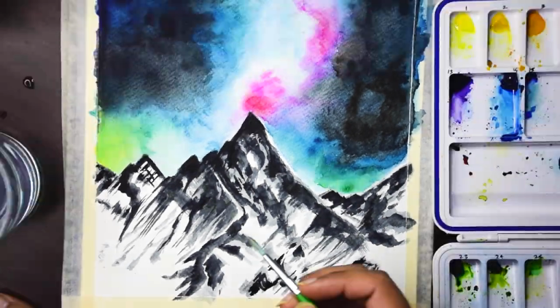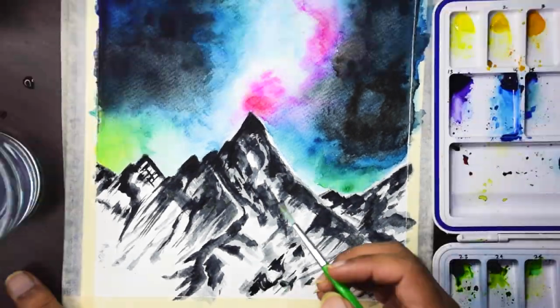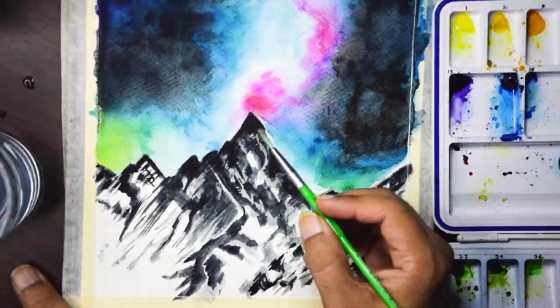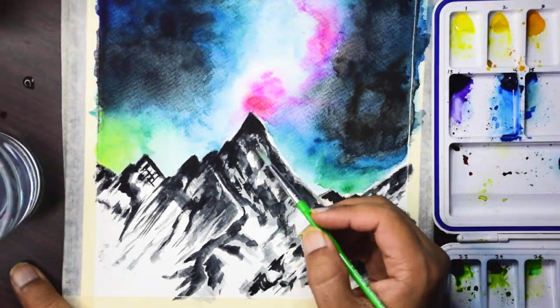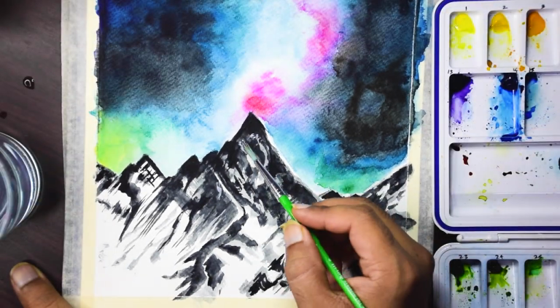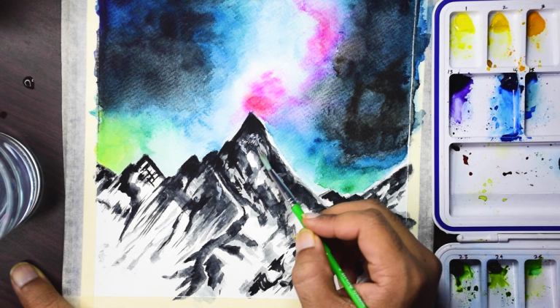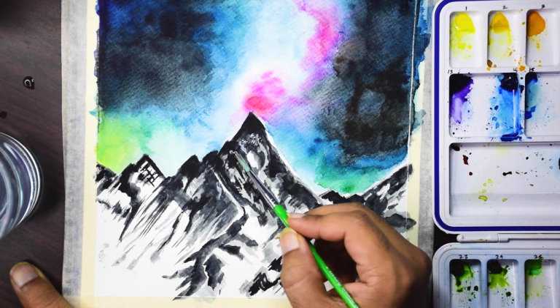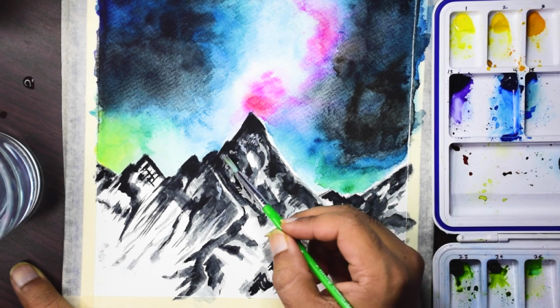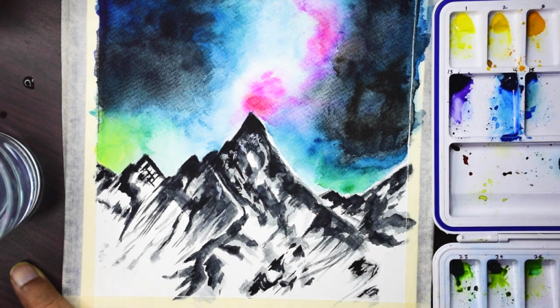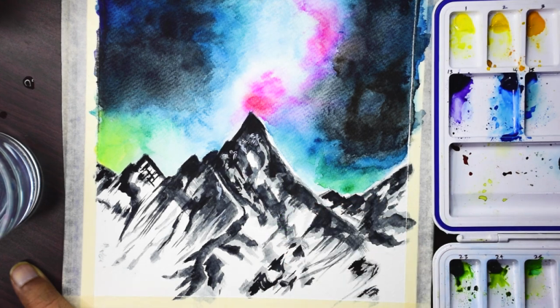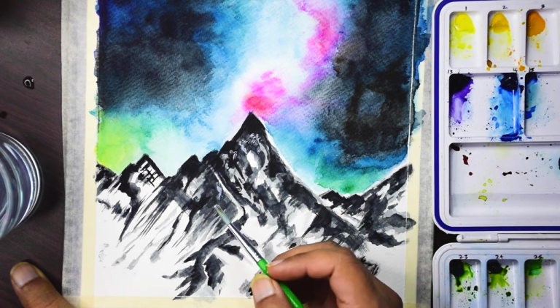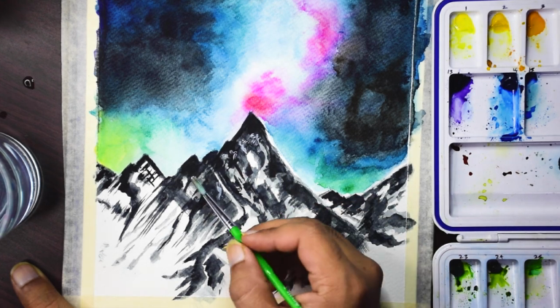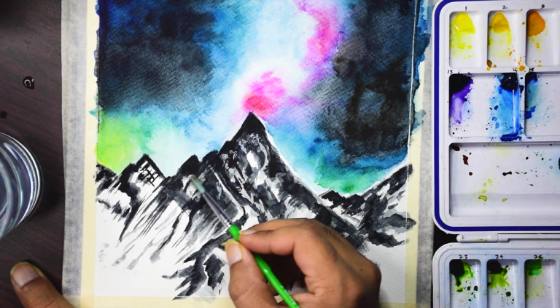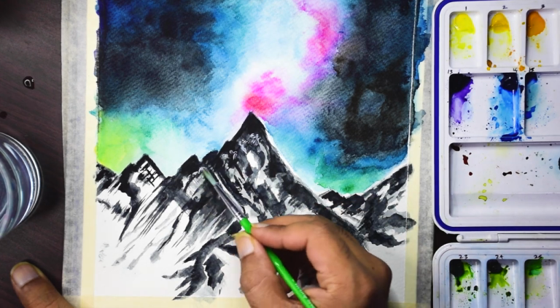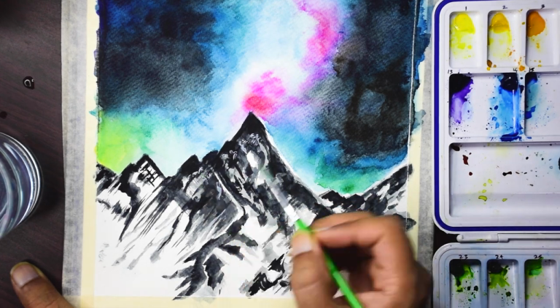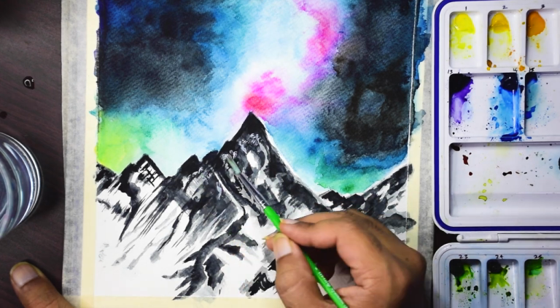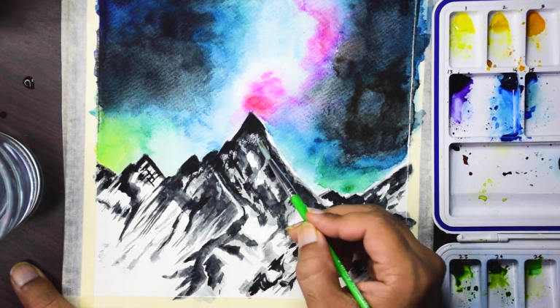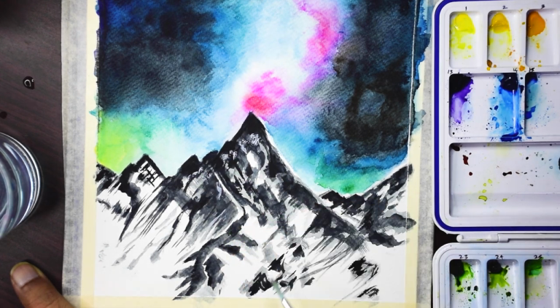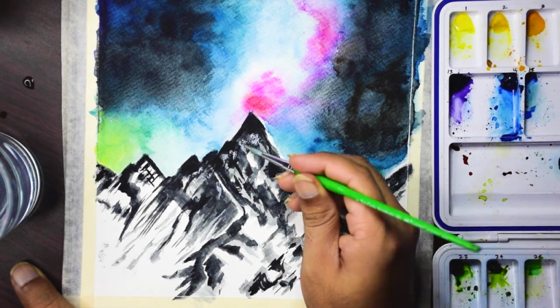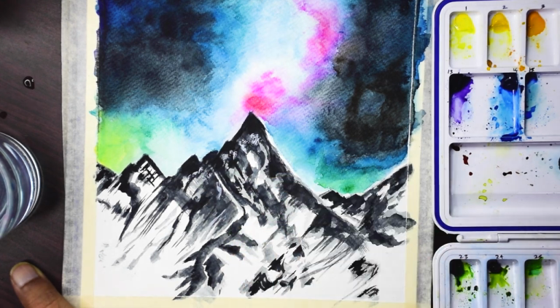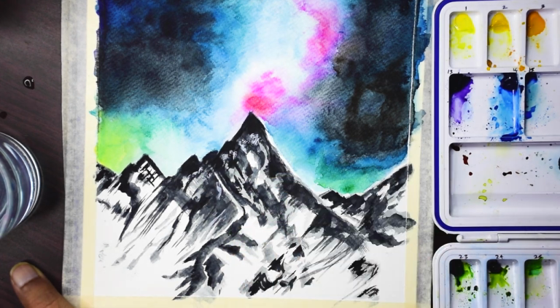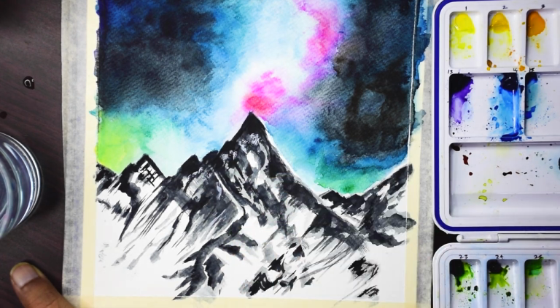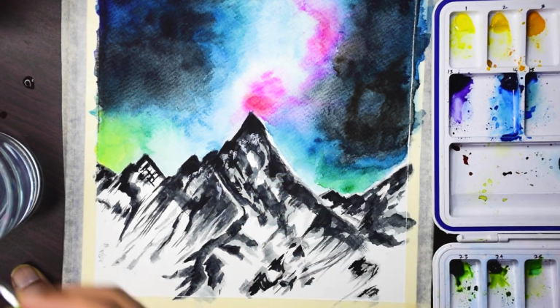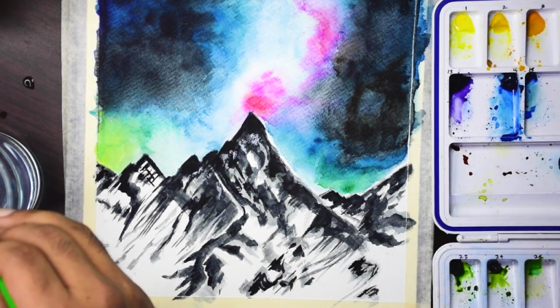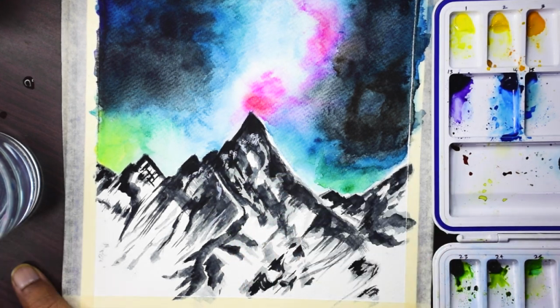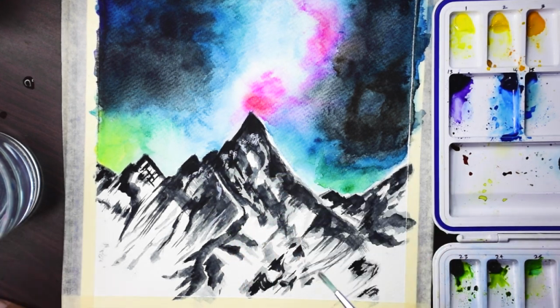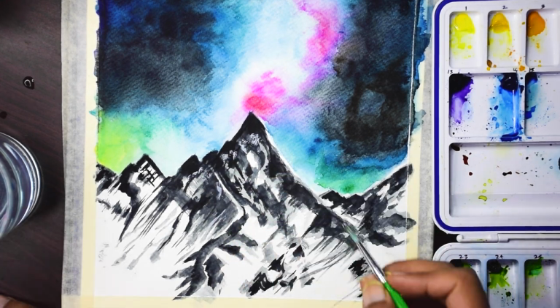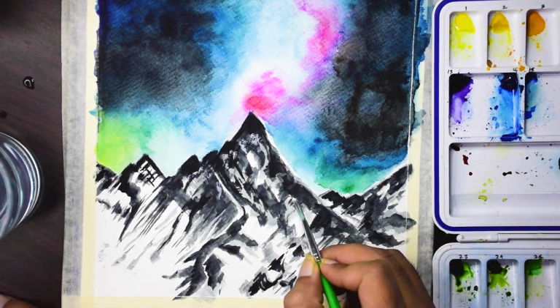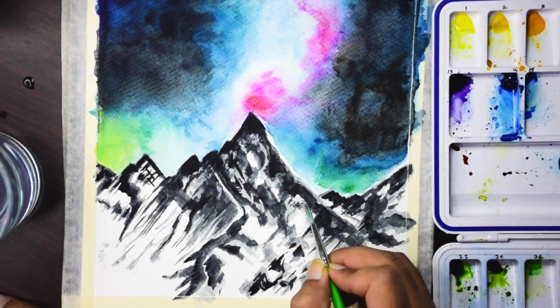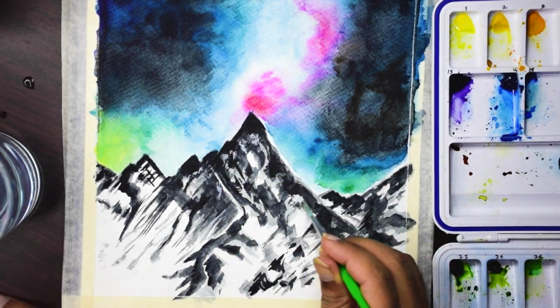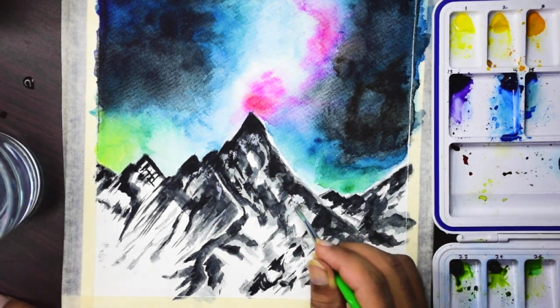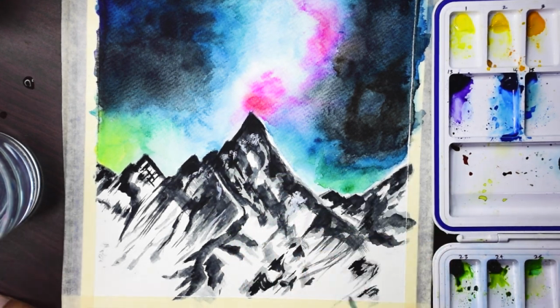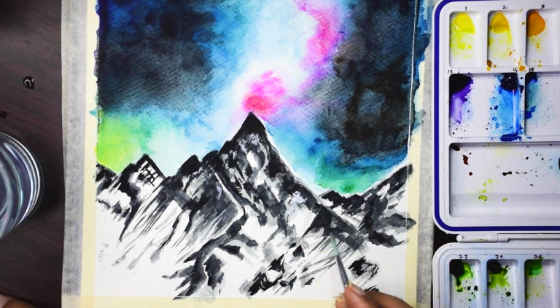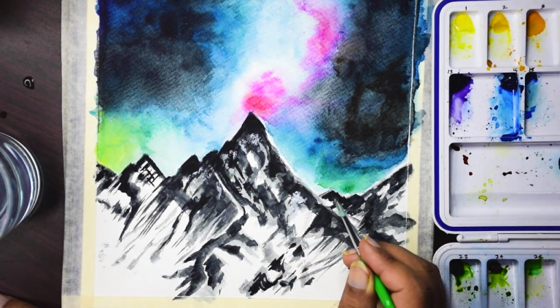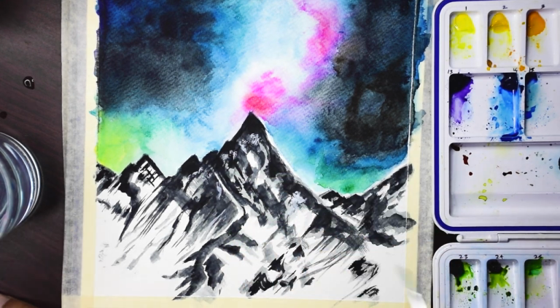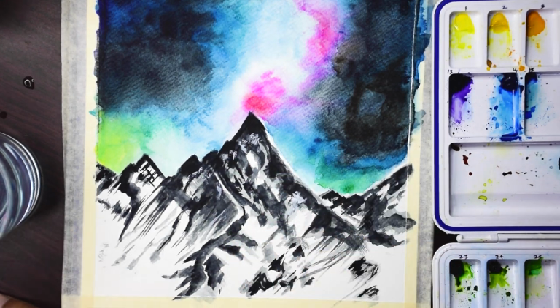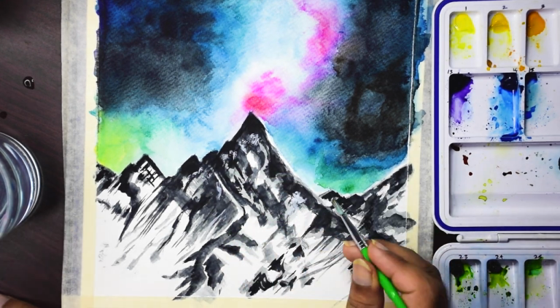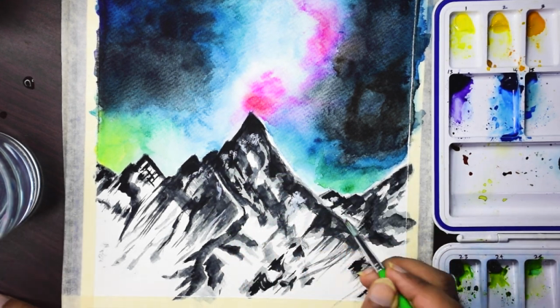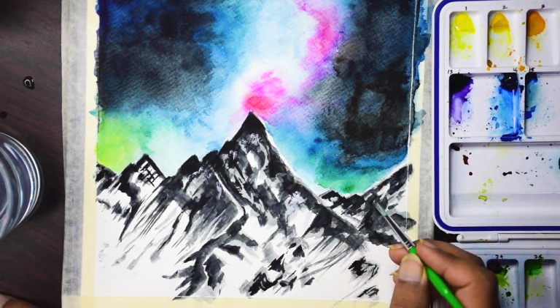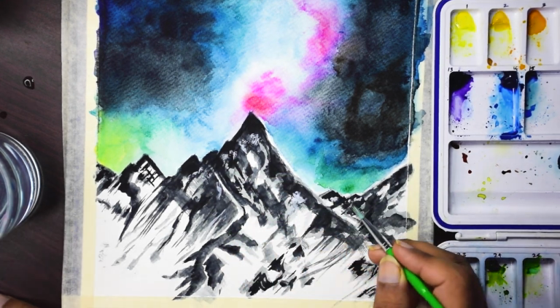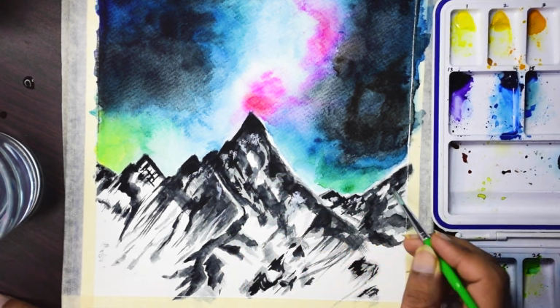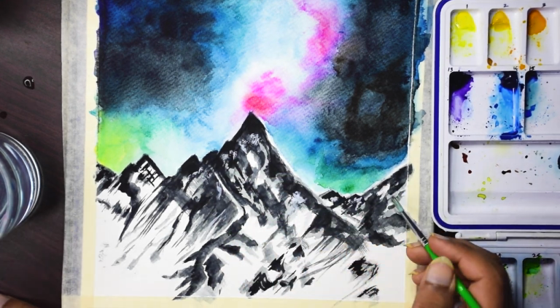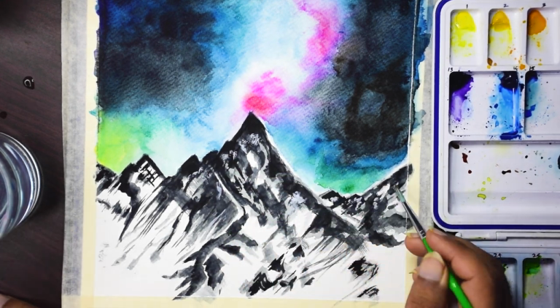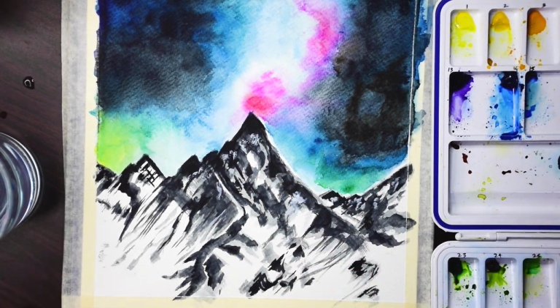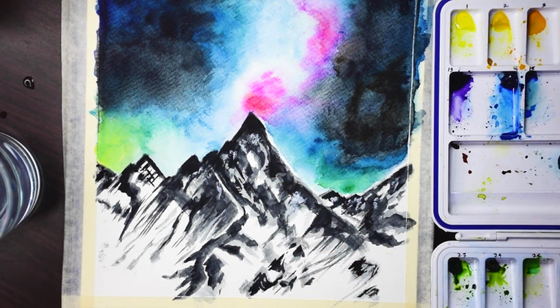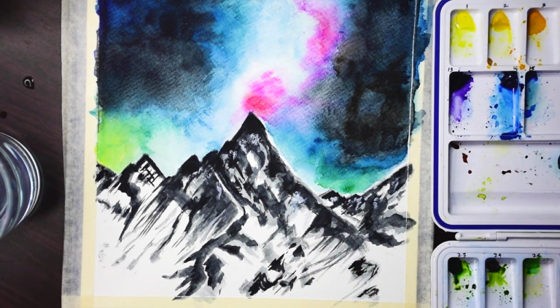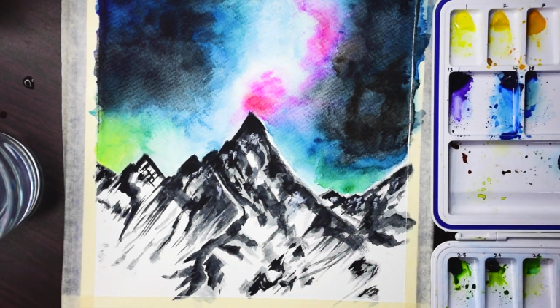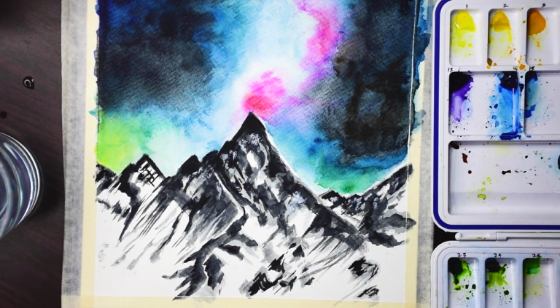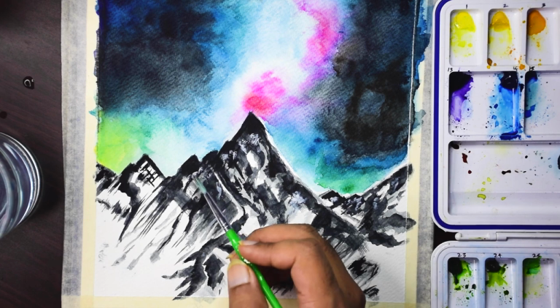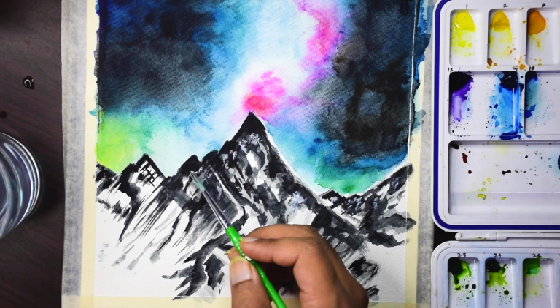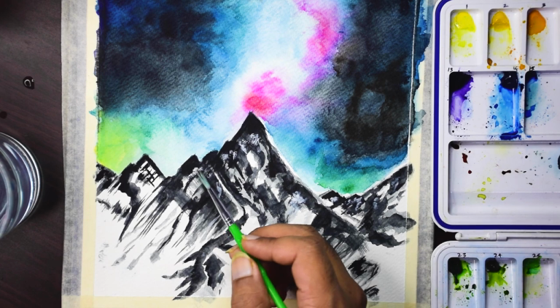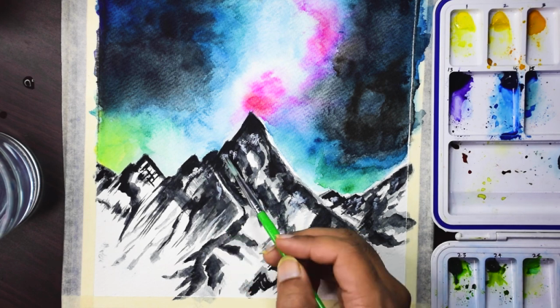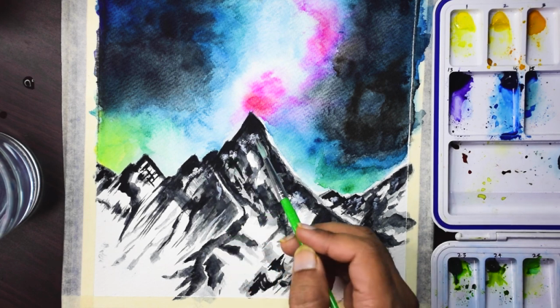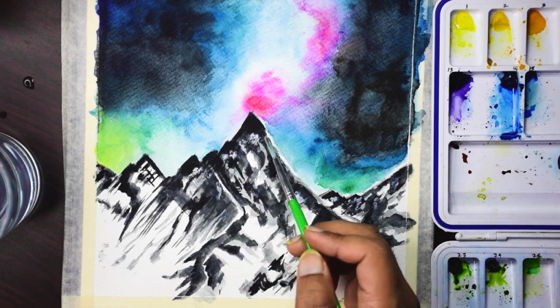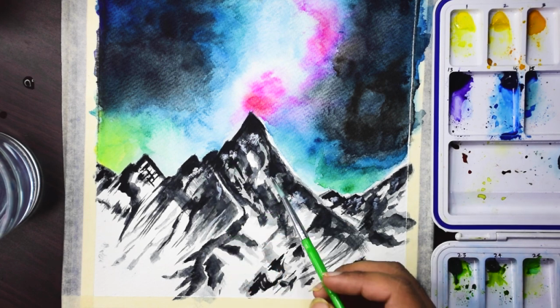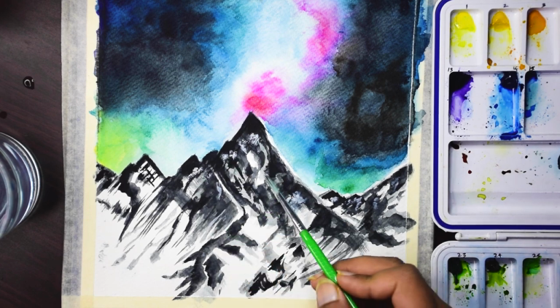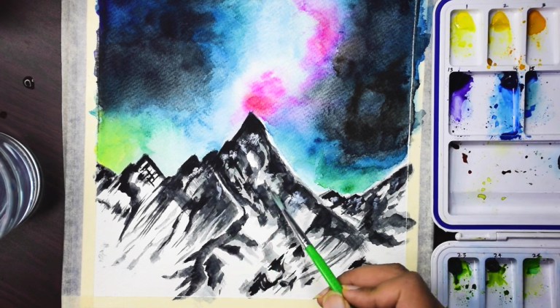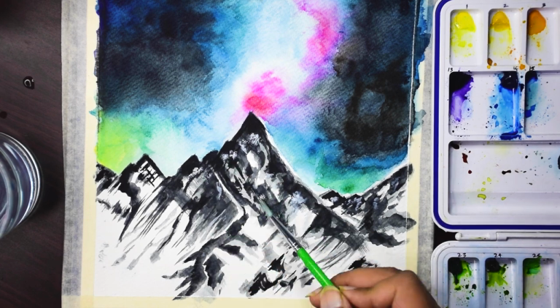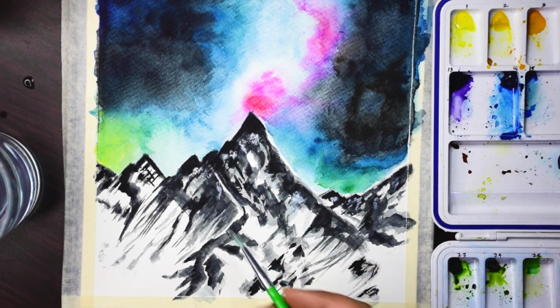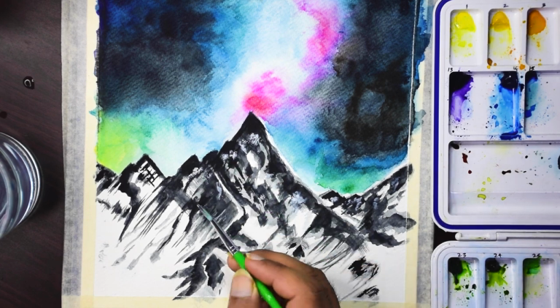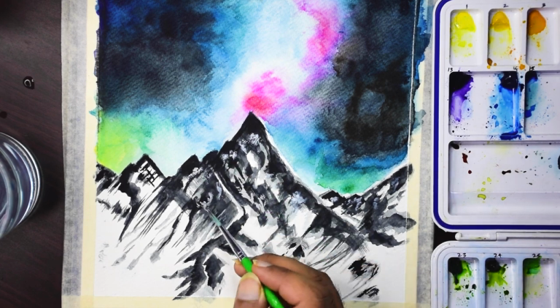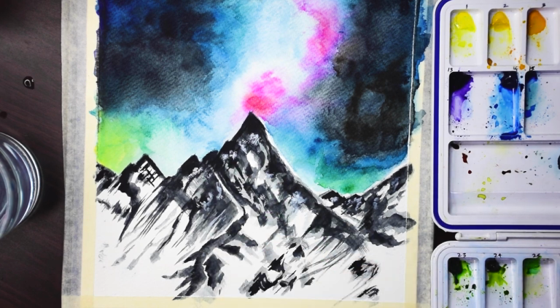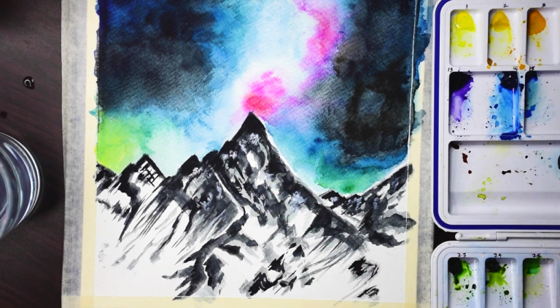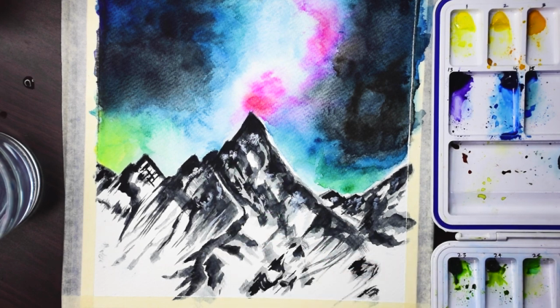Following this process, I ended up covering some areas that were supposed to be light. So I'm going in with some white paint and adding back the lighter areas.